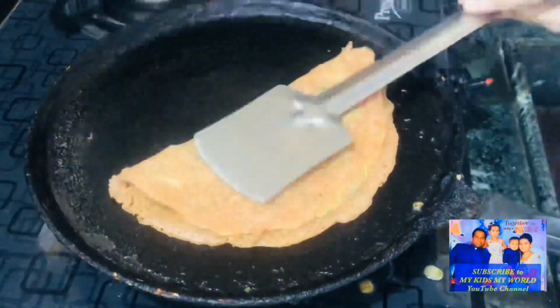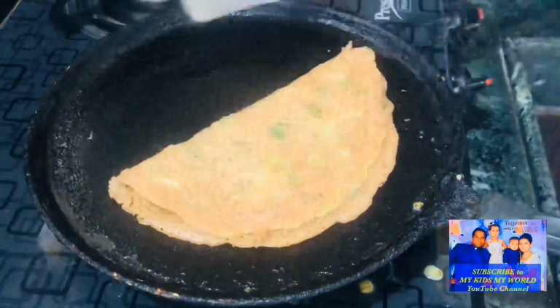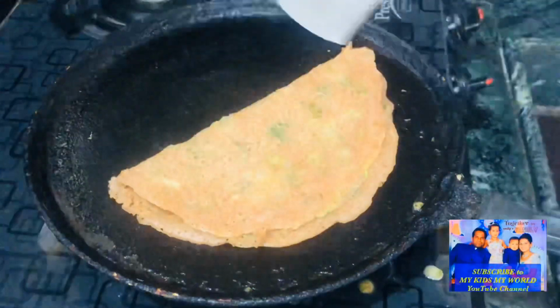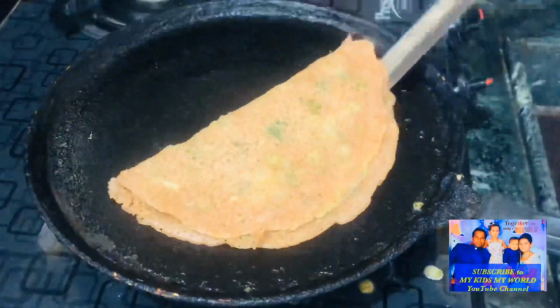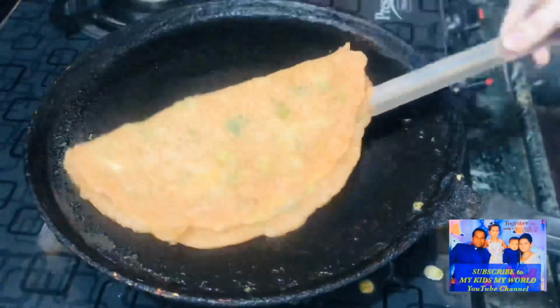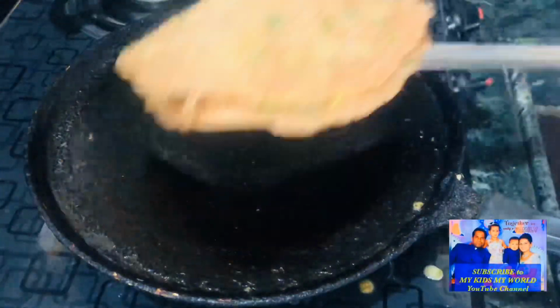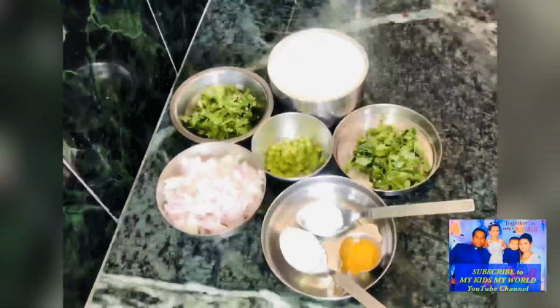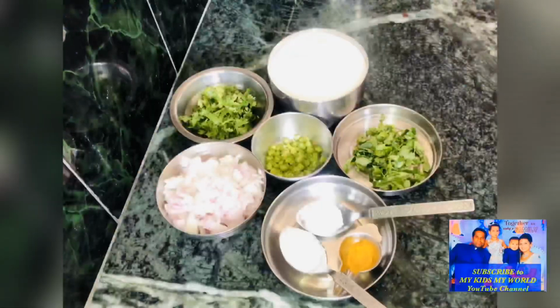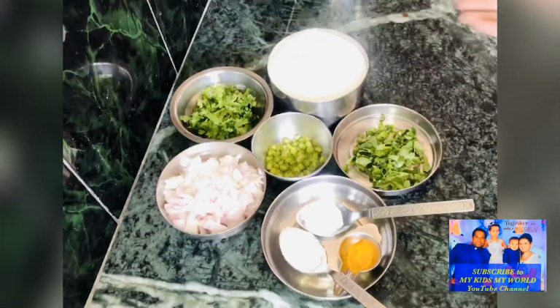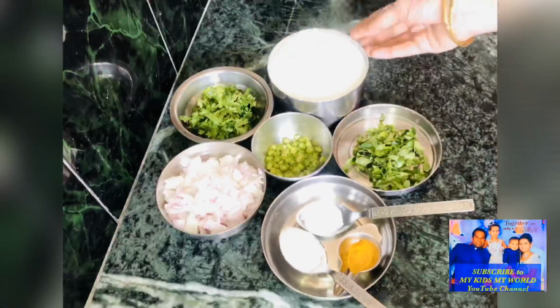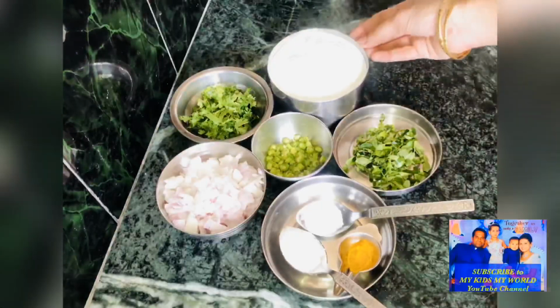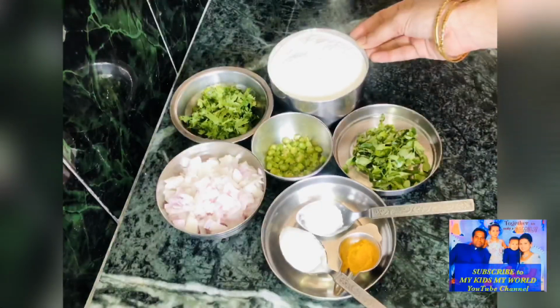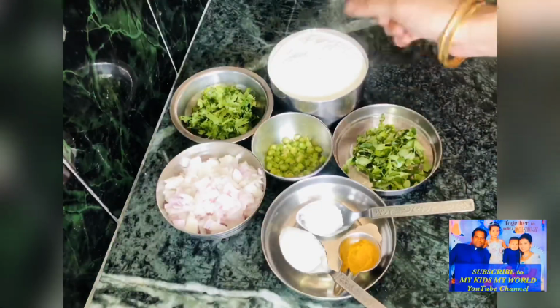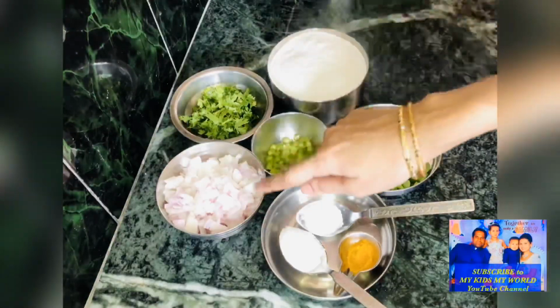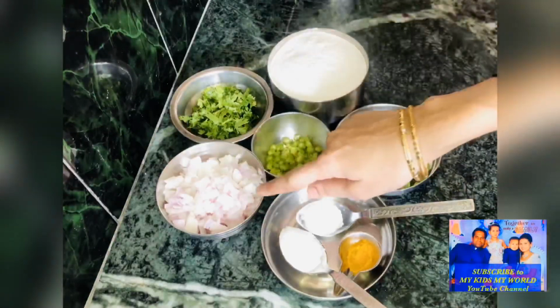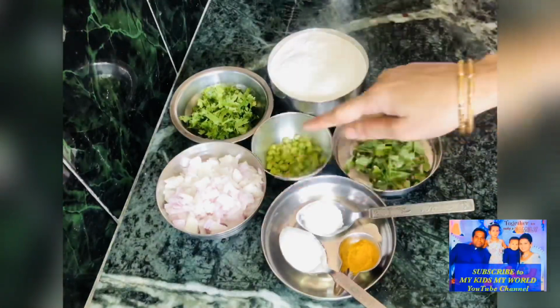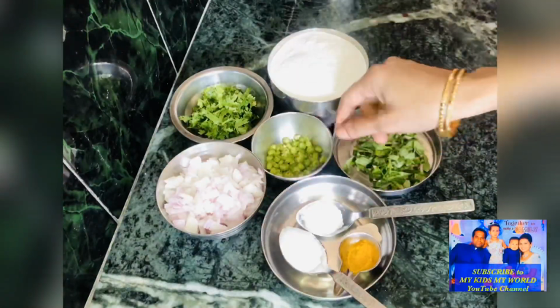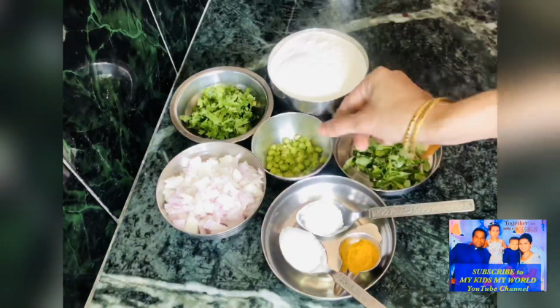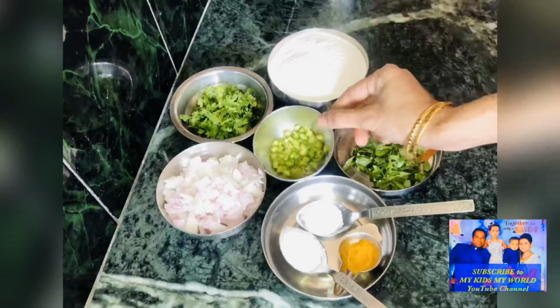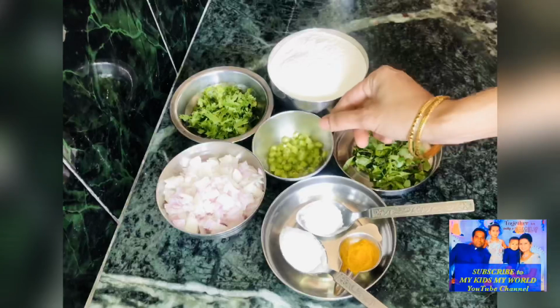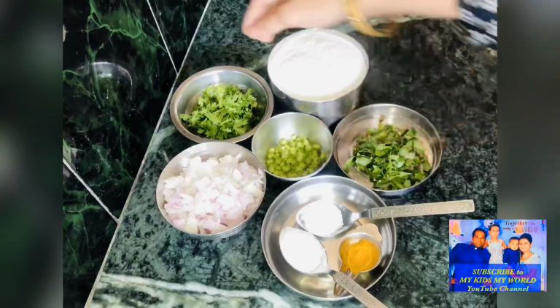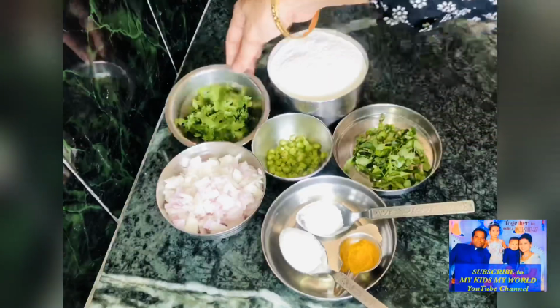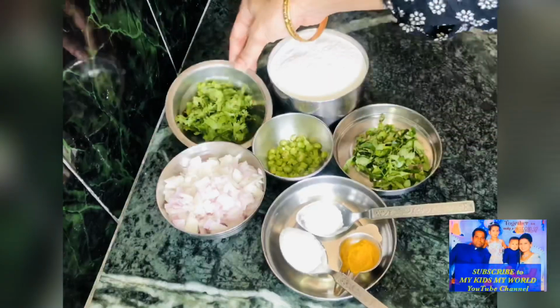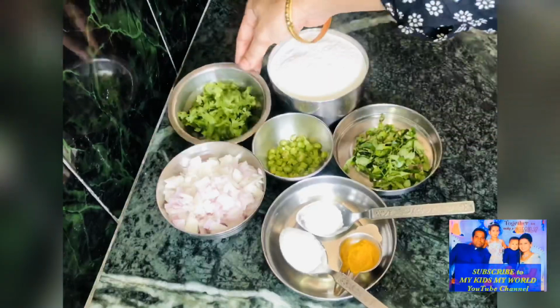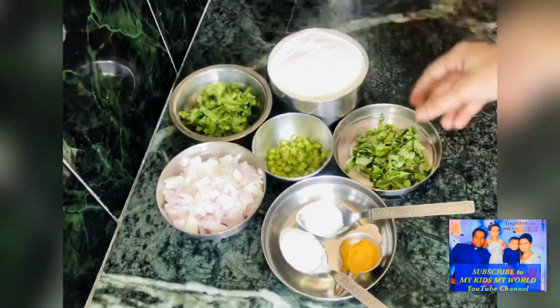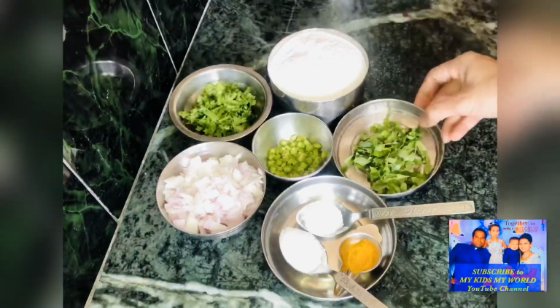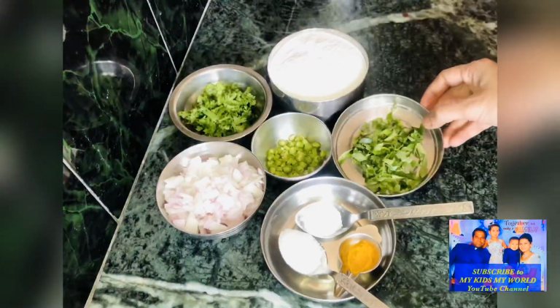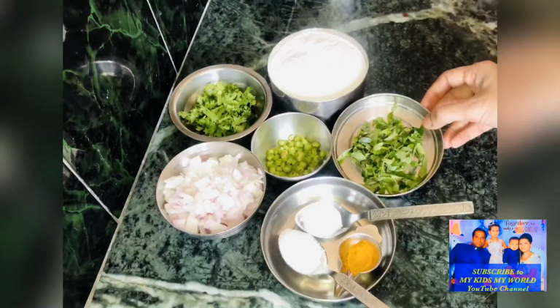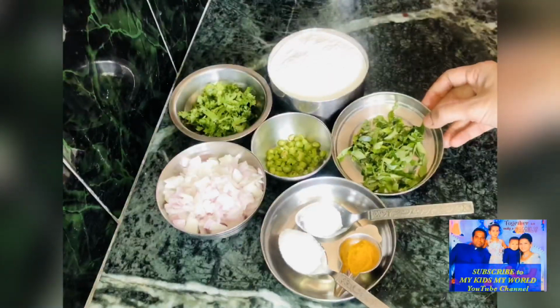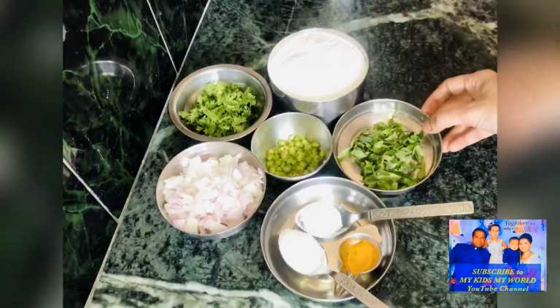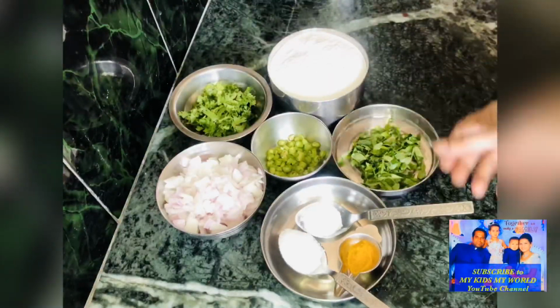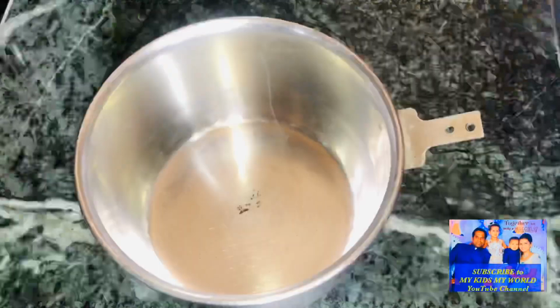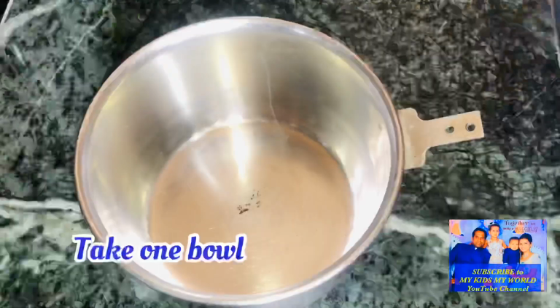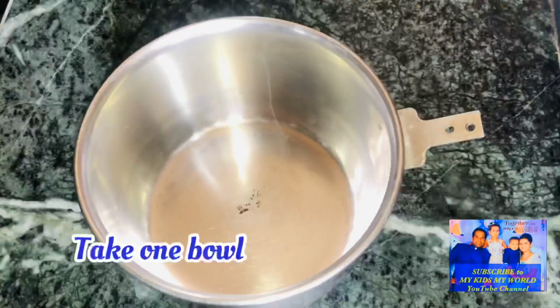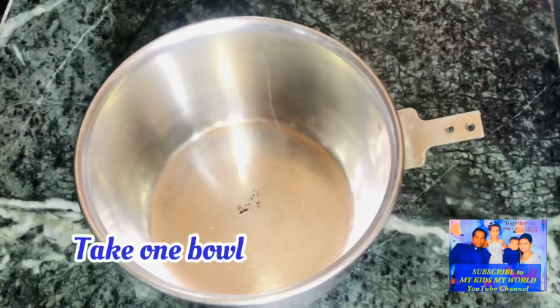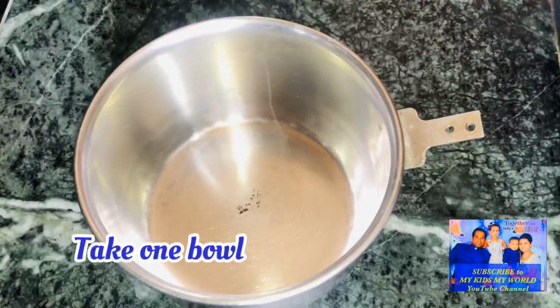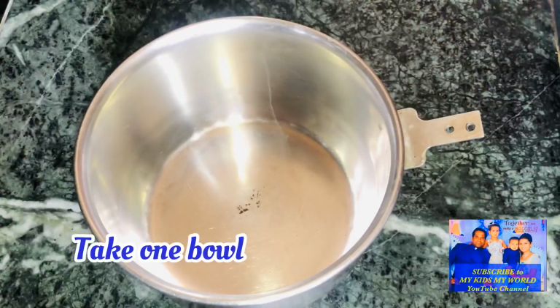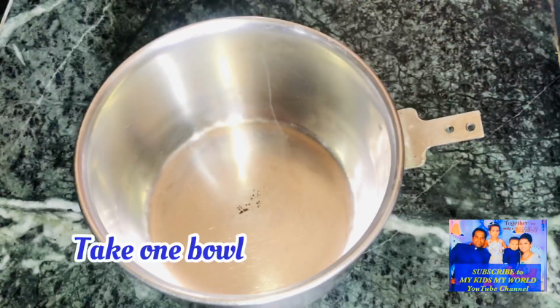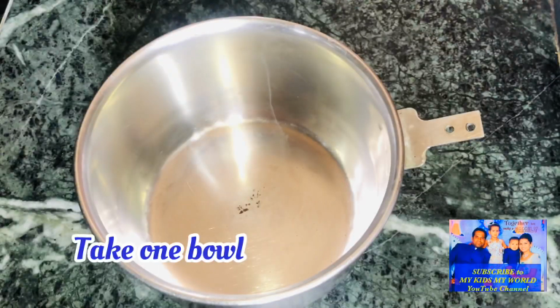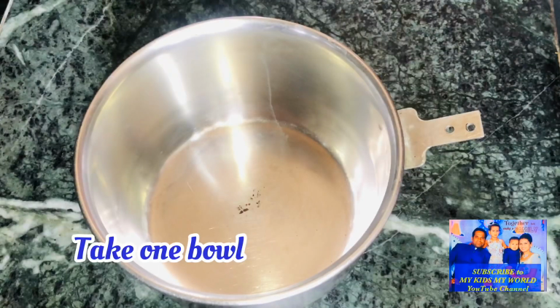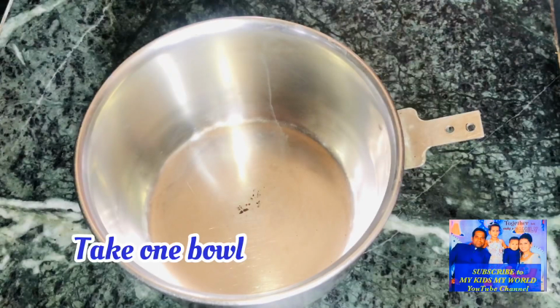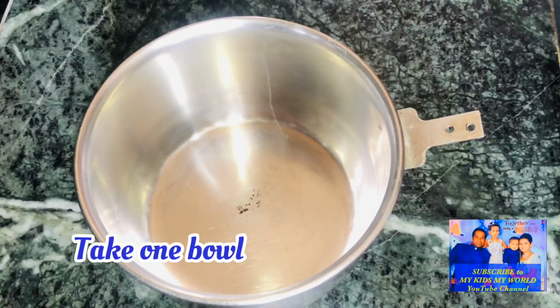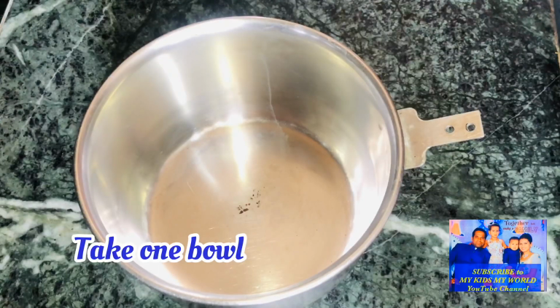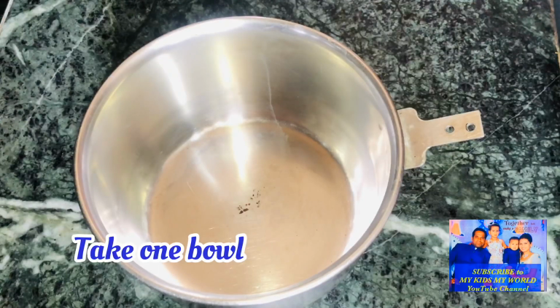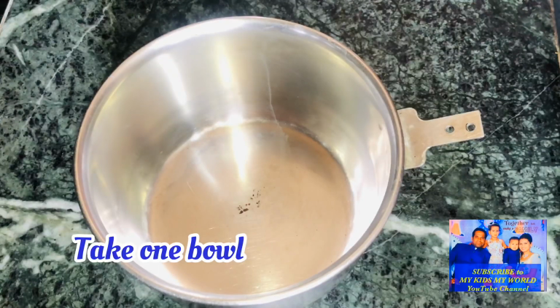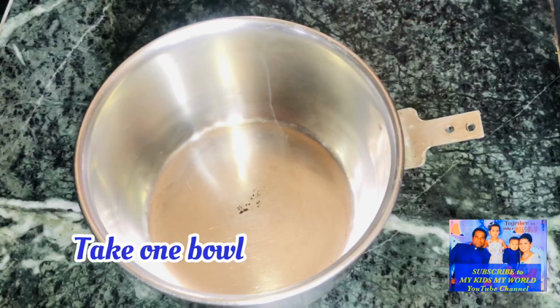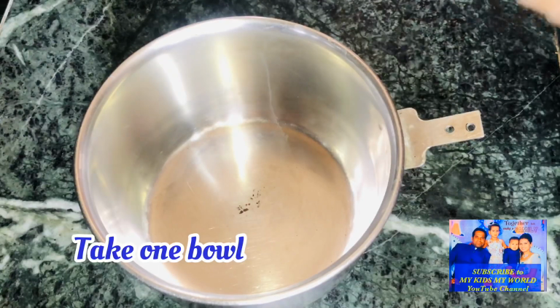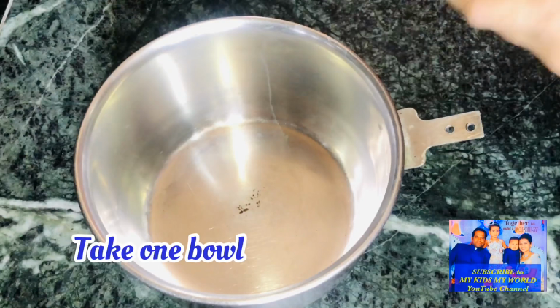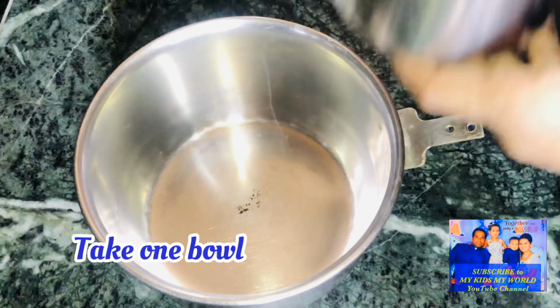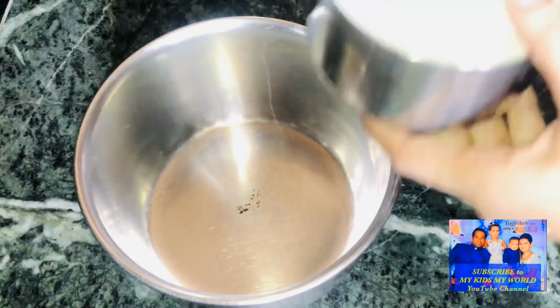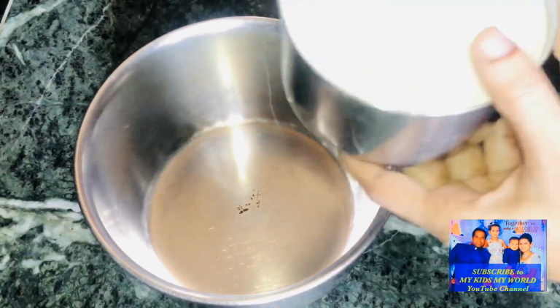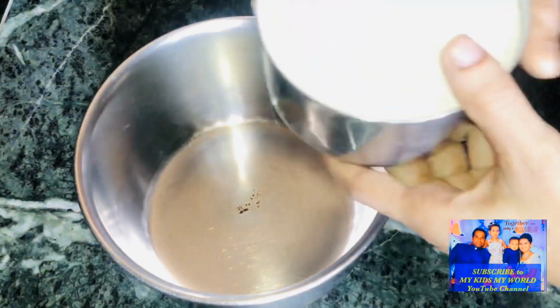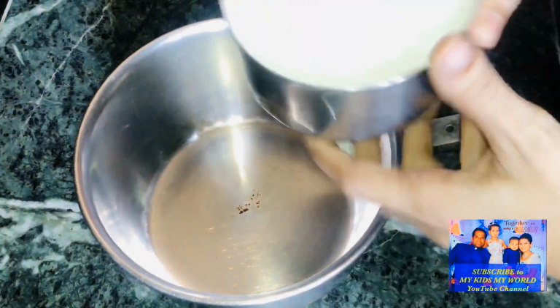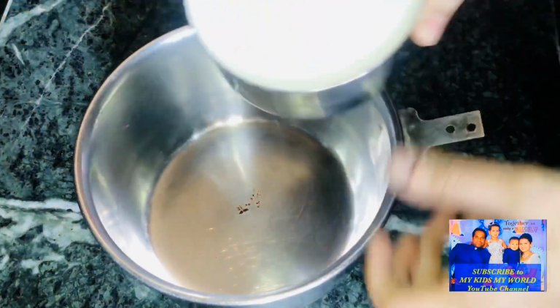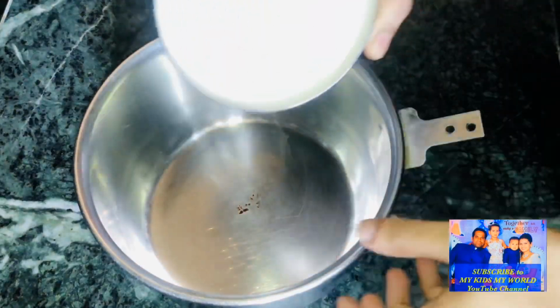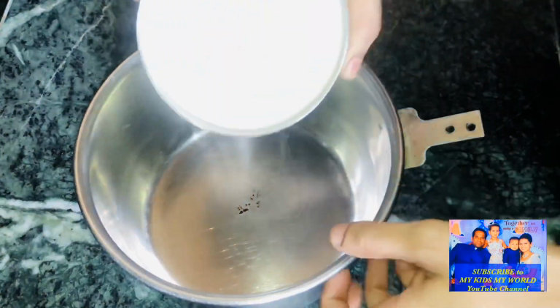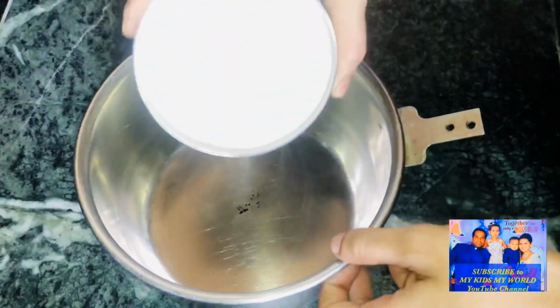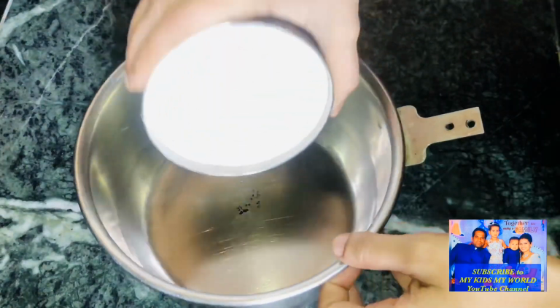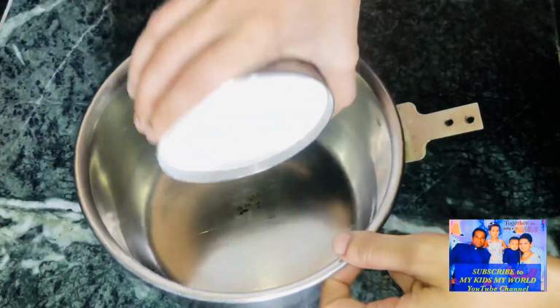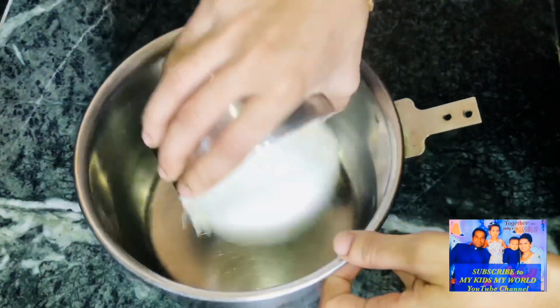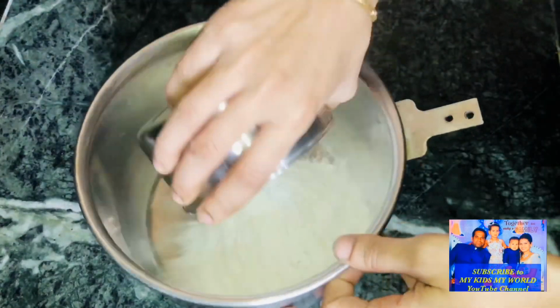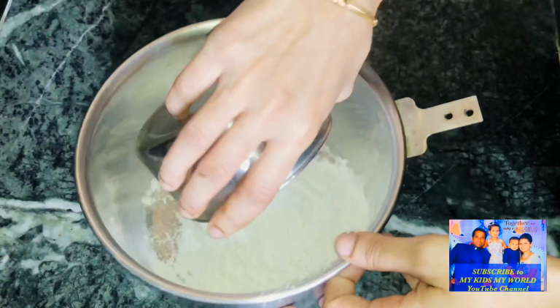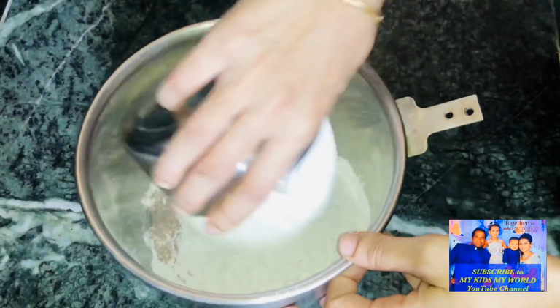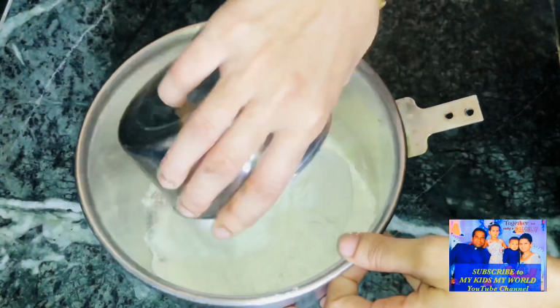First, I am going to take a bowl and add 1 cup of baking soda.